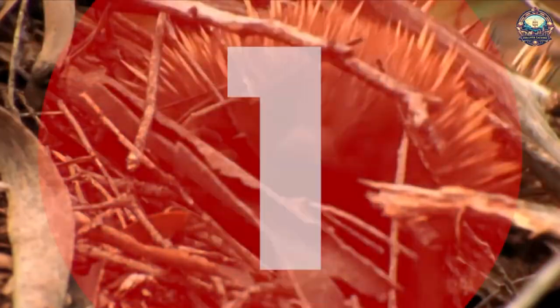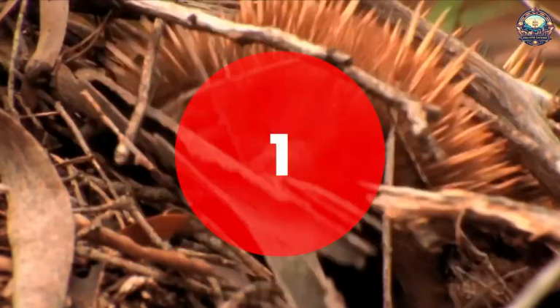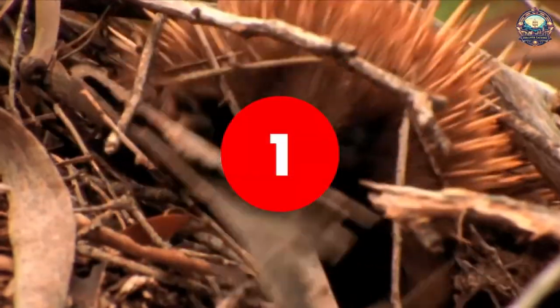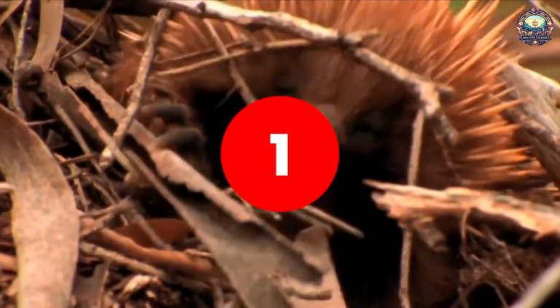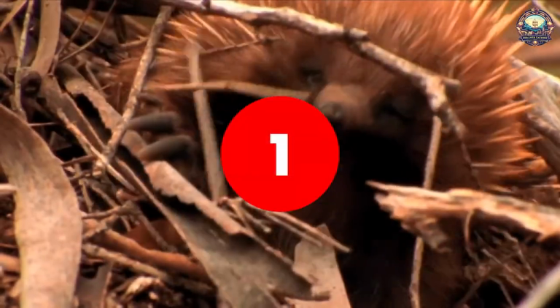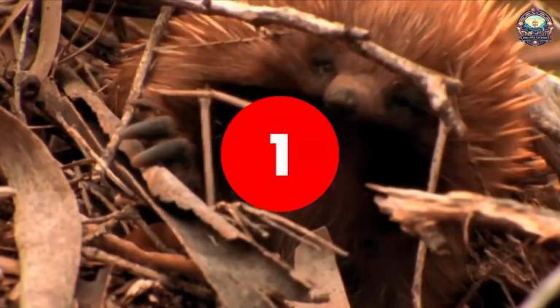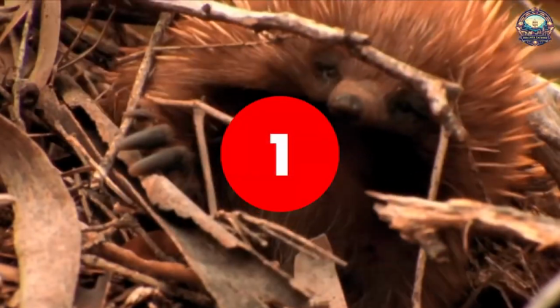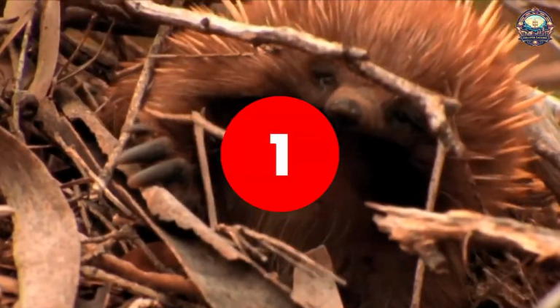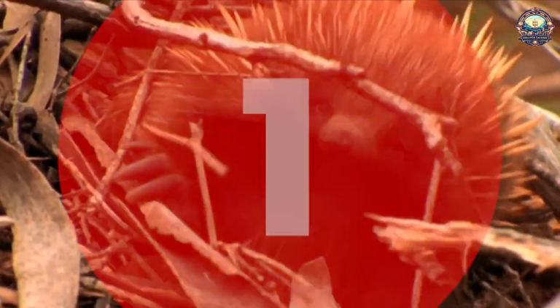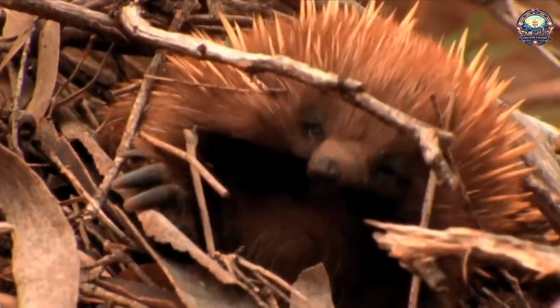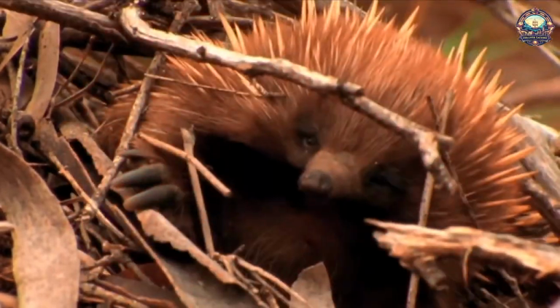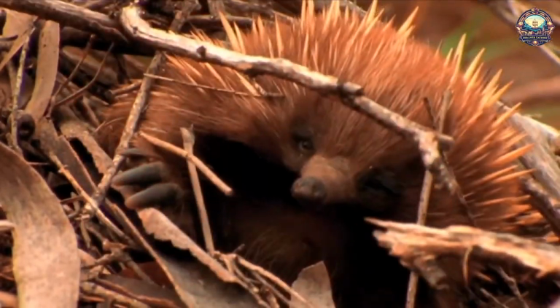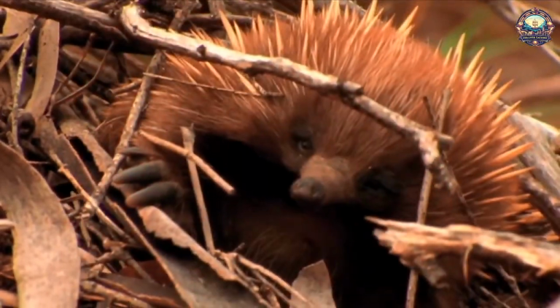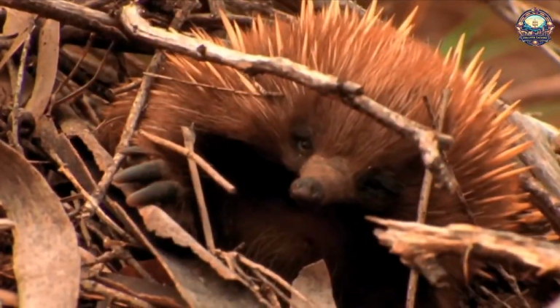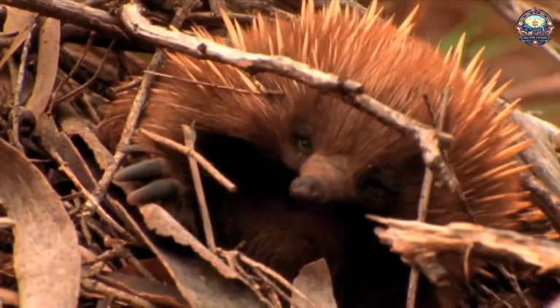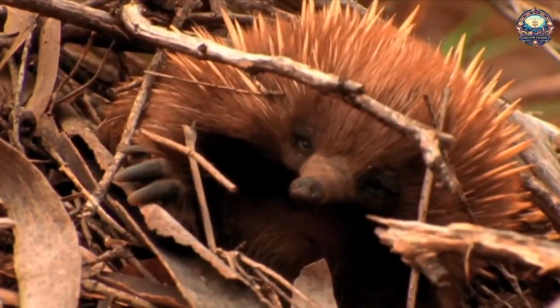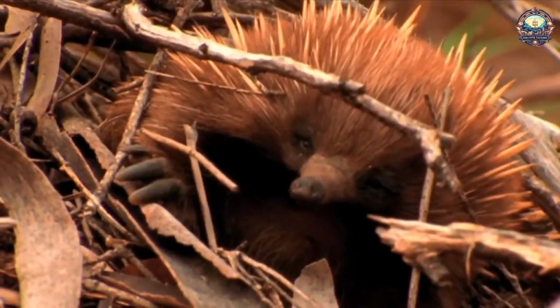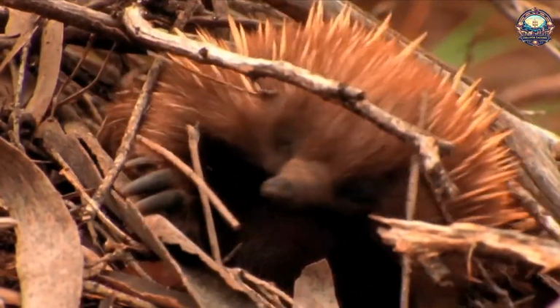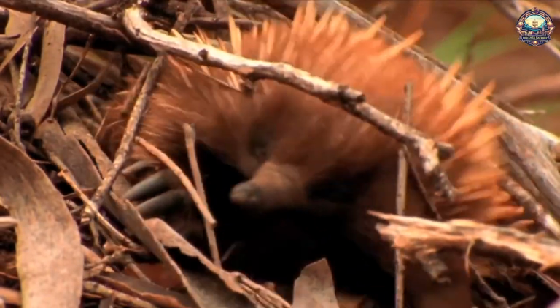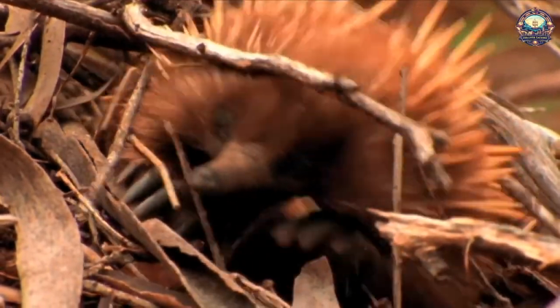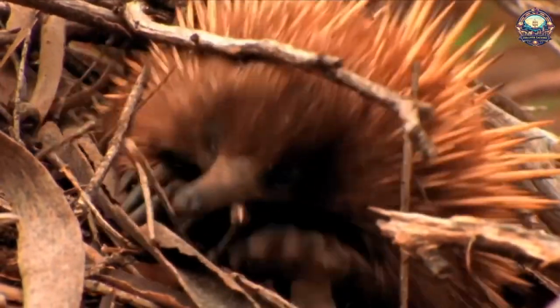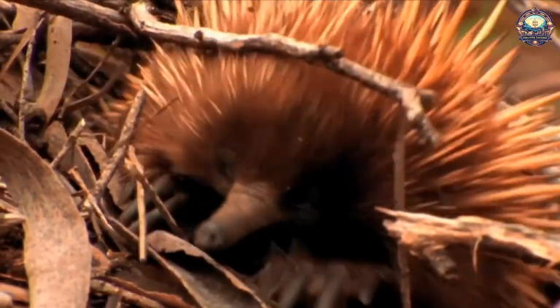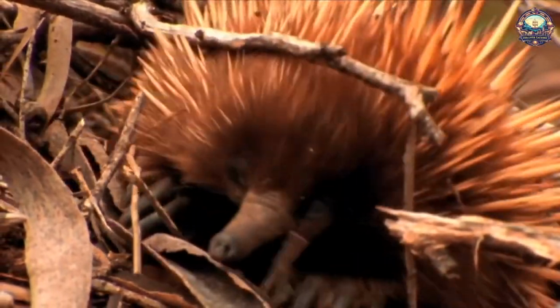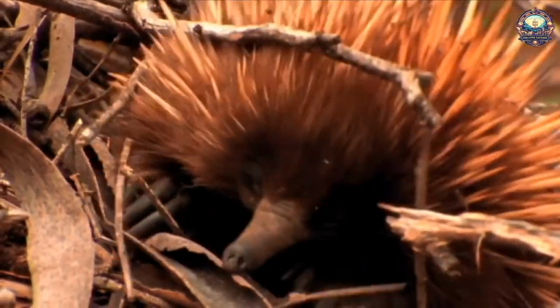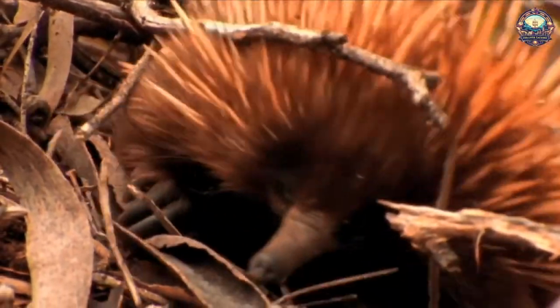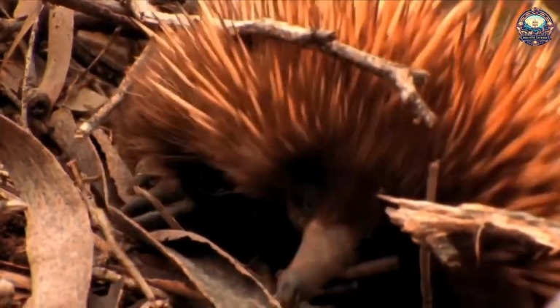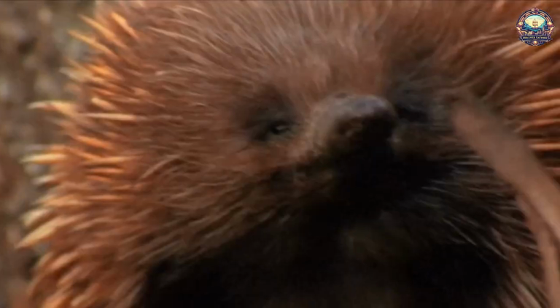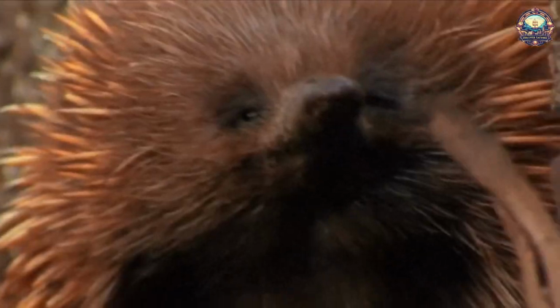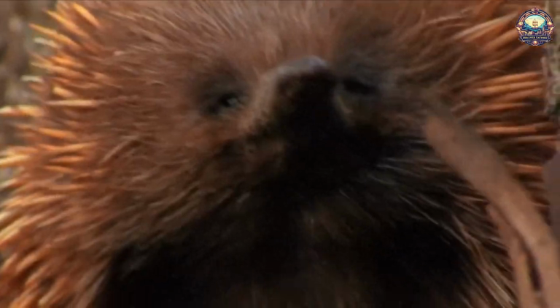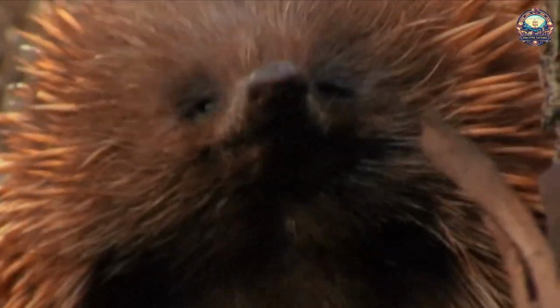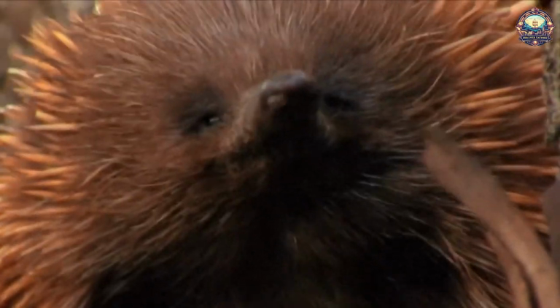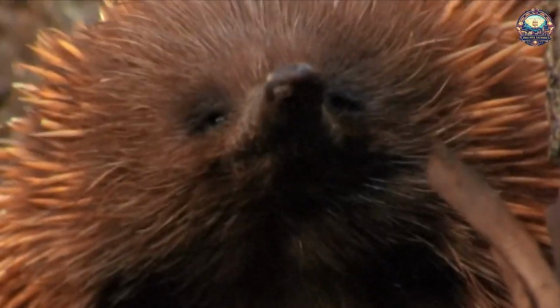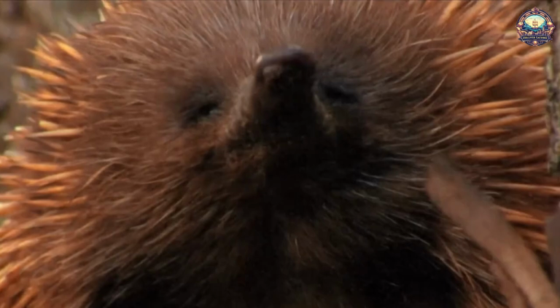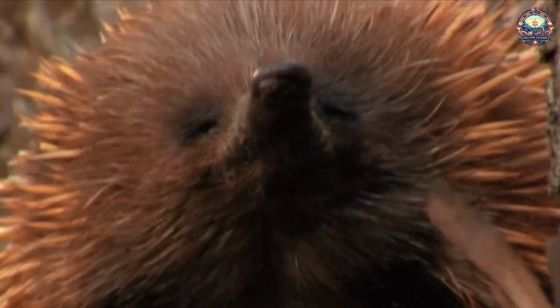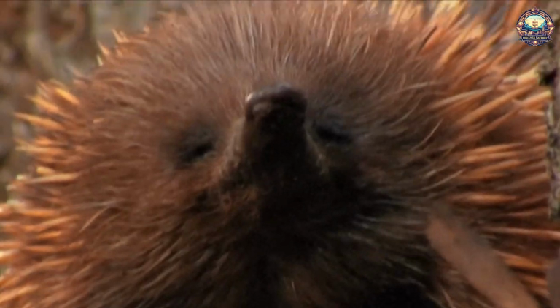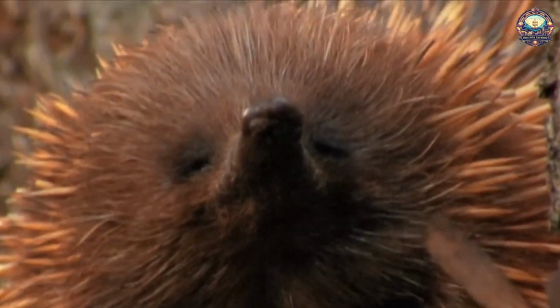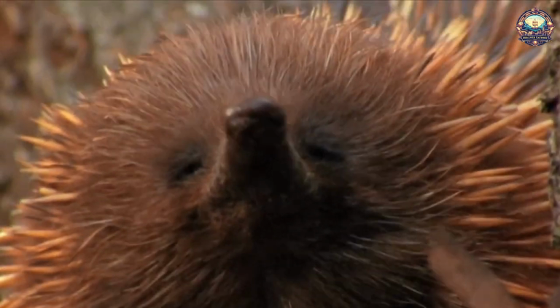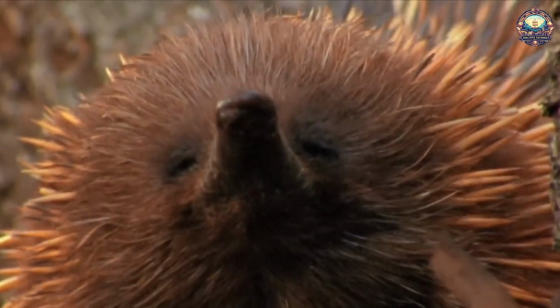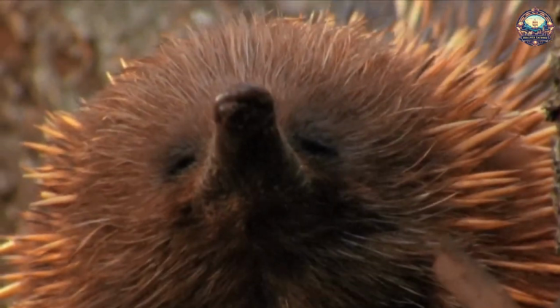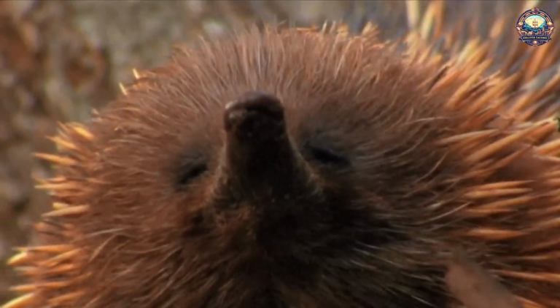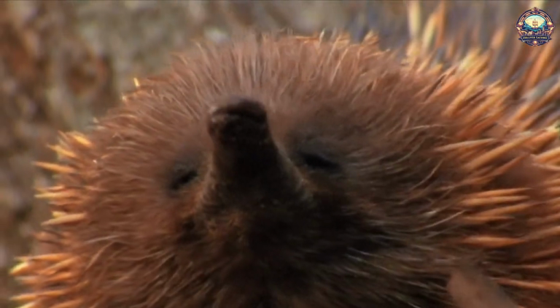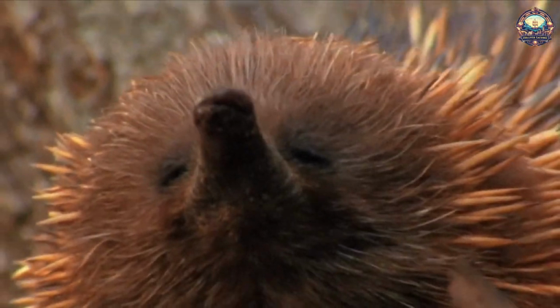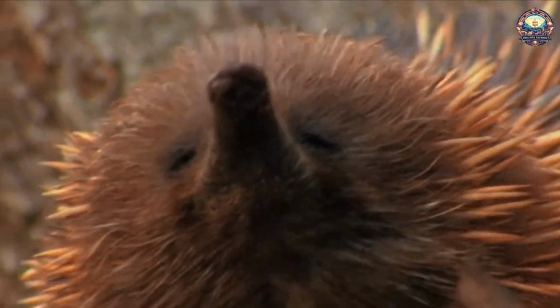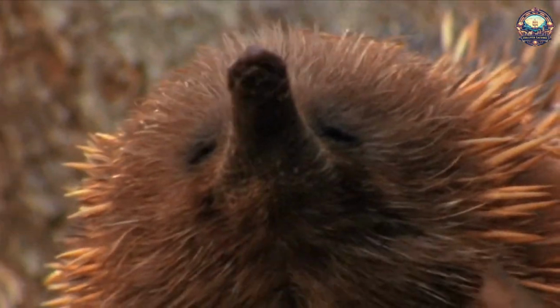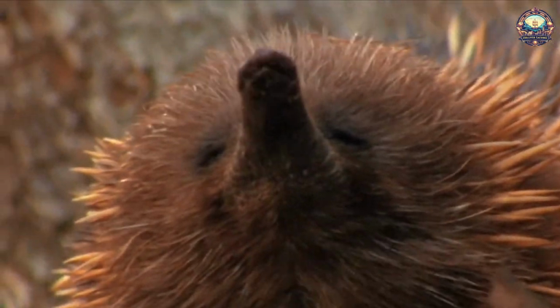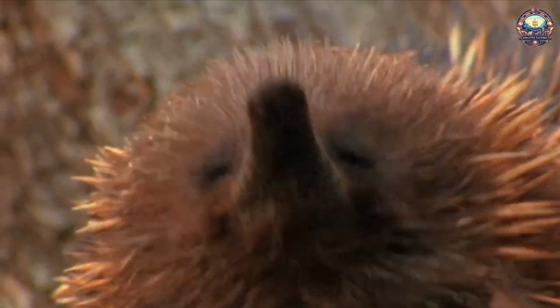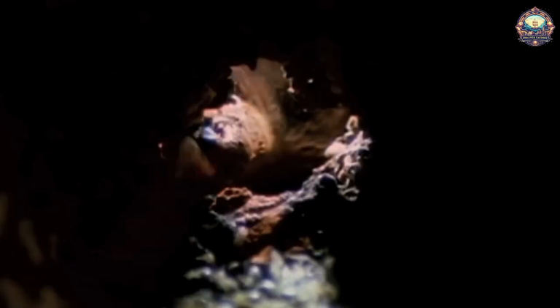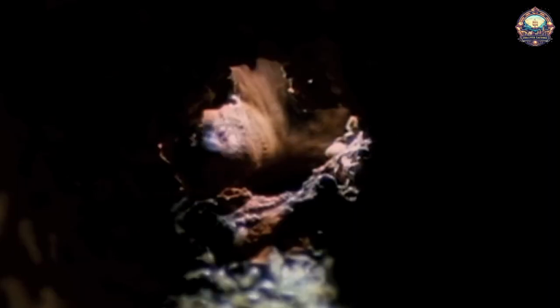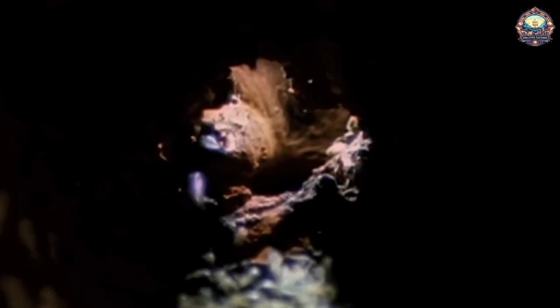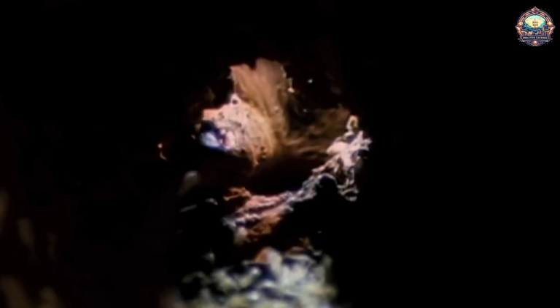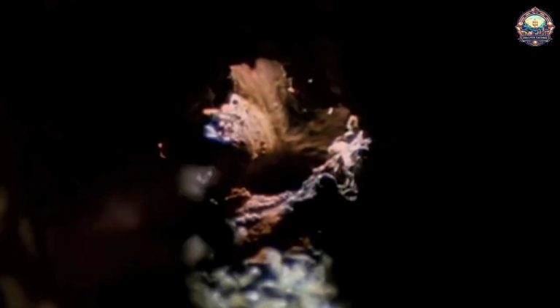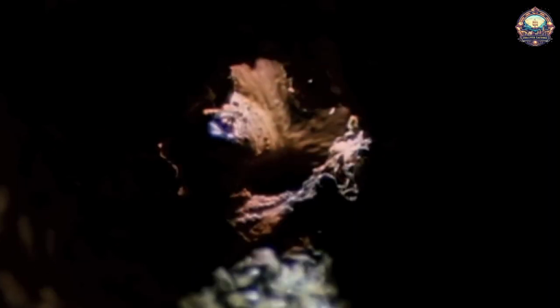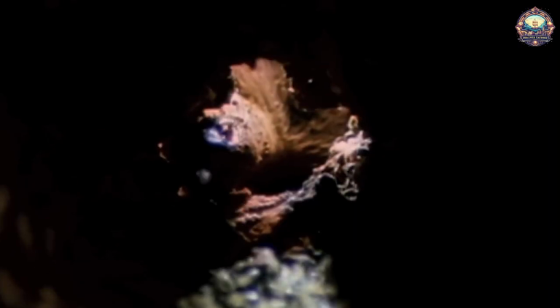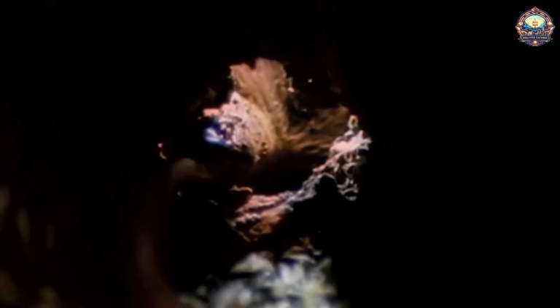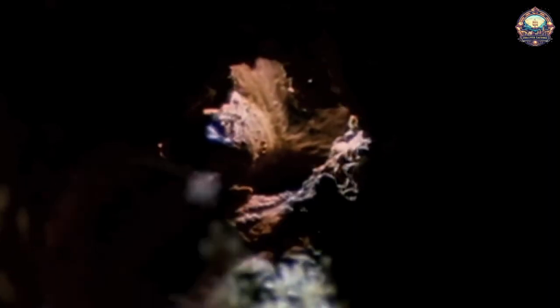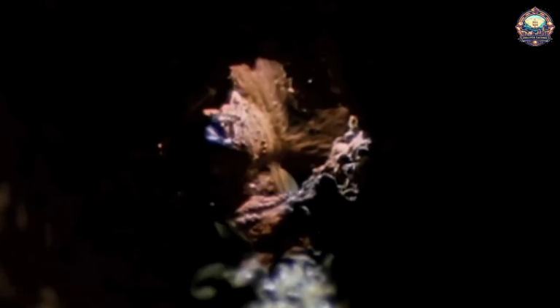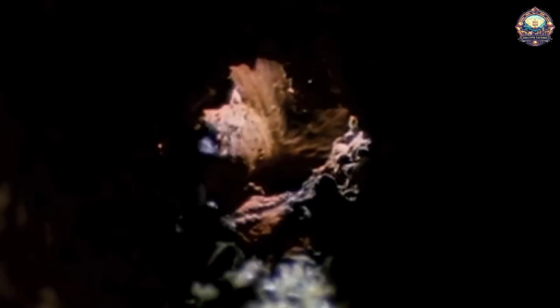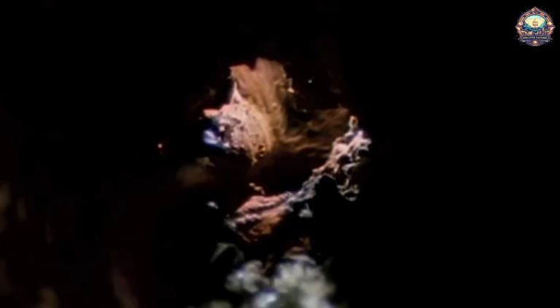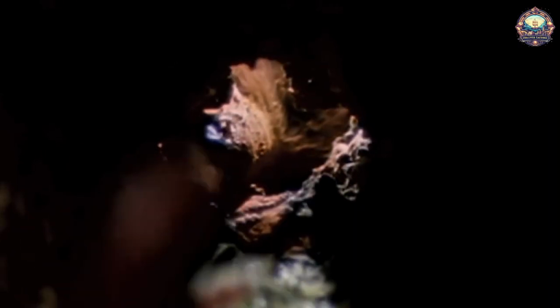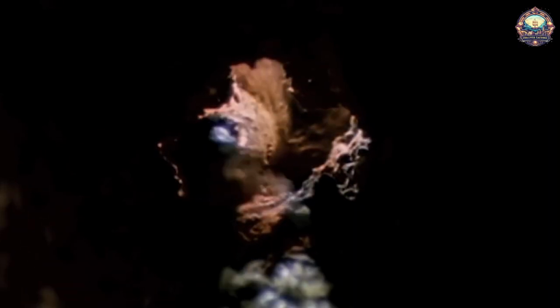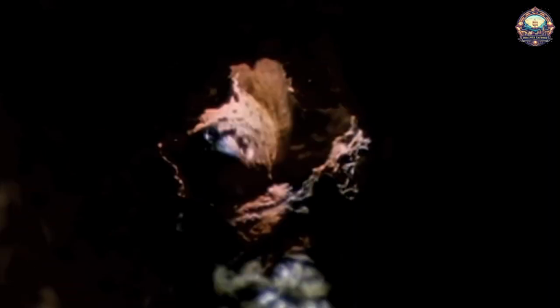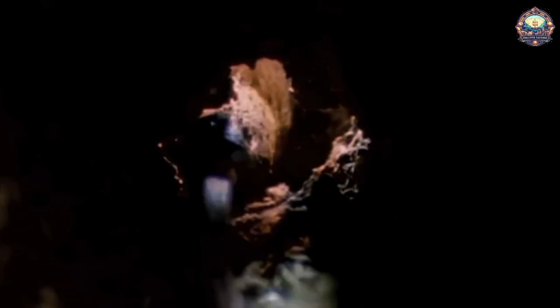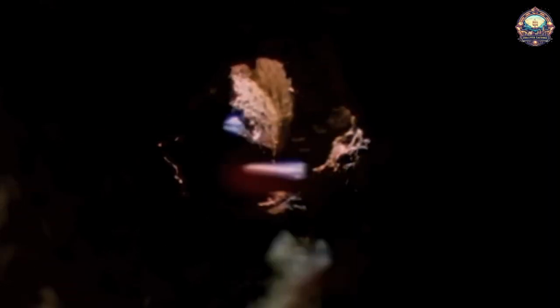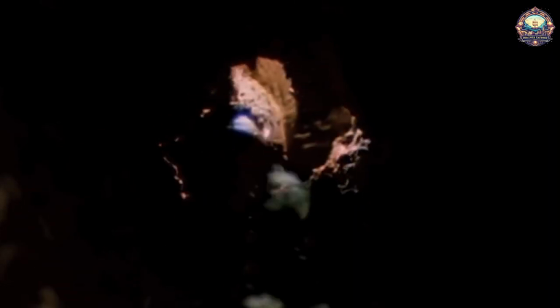1. Echidnas. These adorable egg-laying mammals use structures called electroreceptors in their snouts for a good cause: to find food.